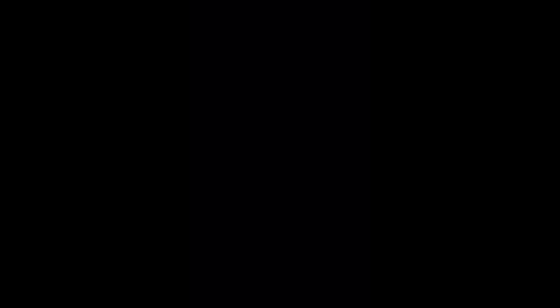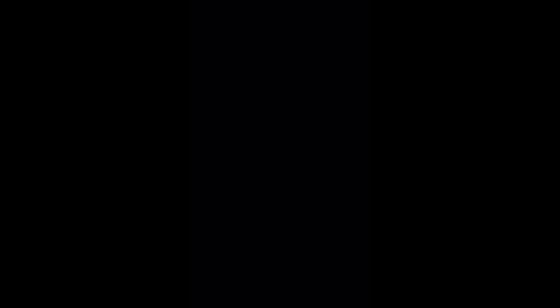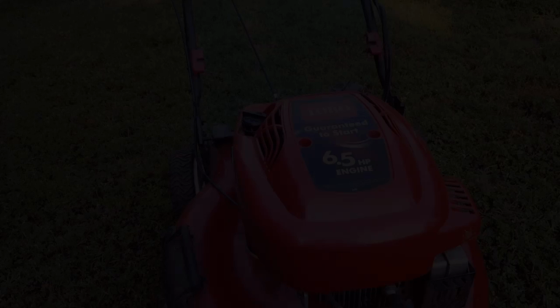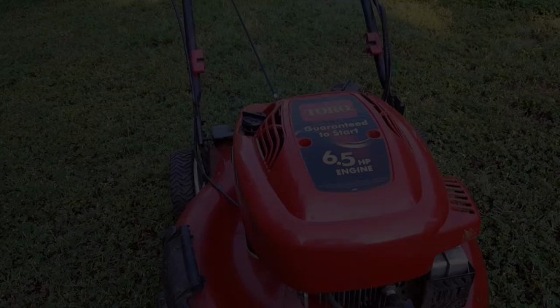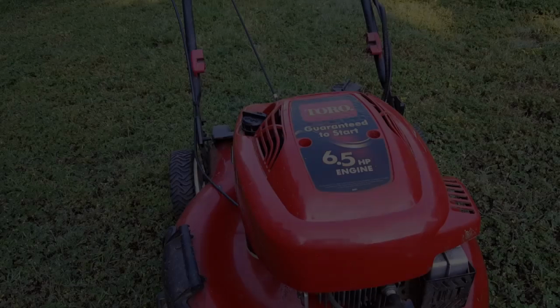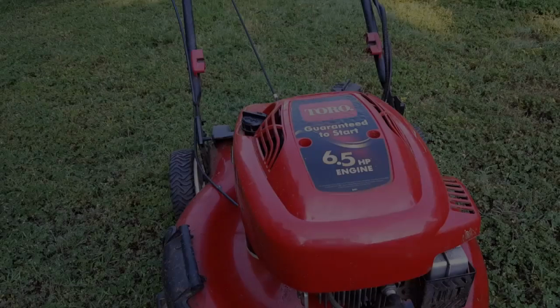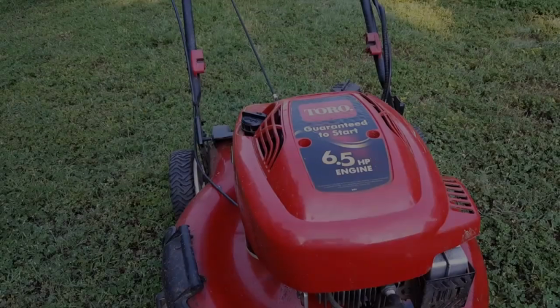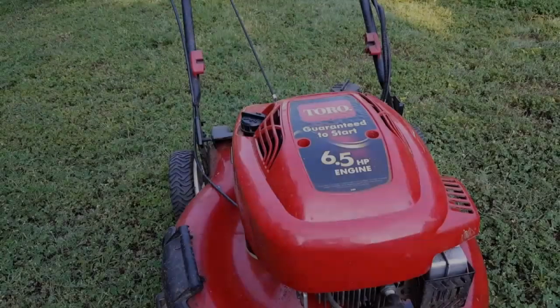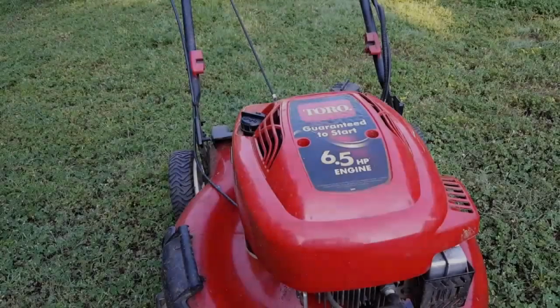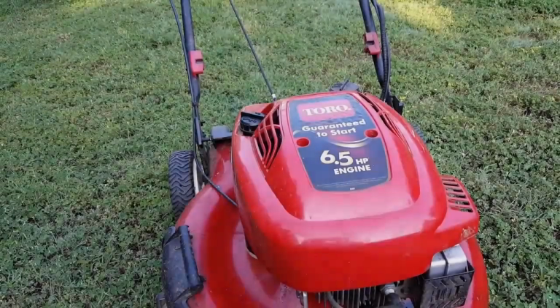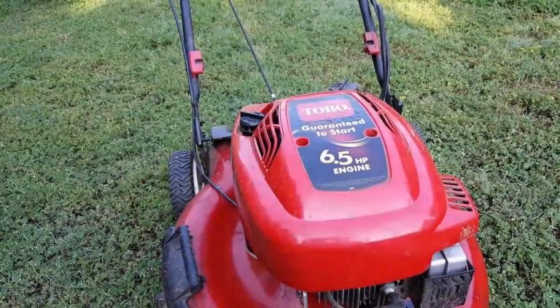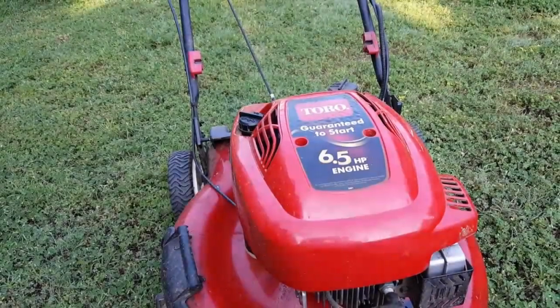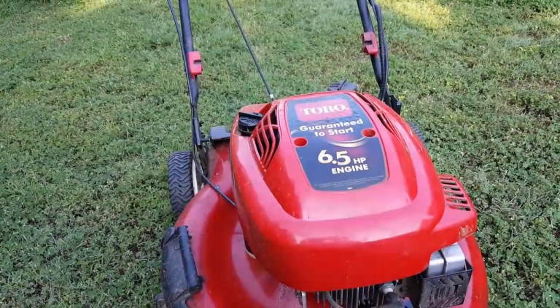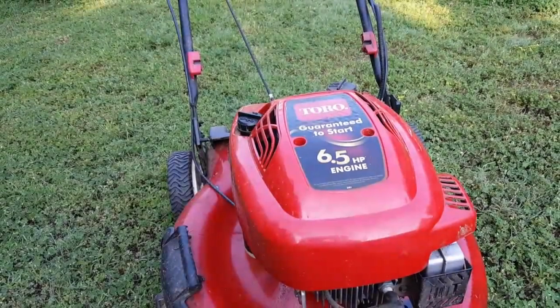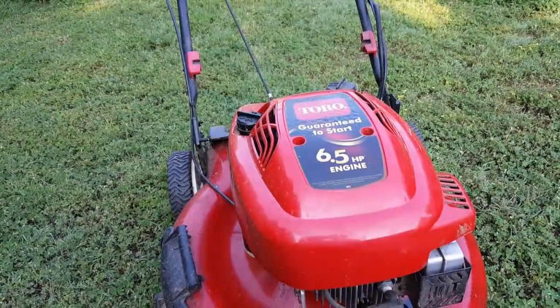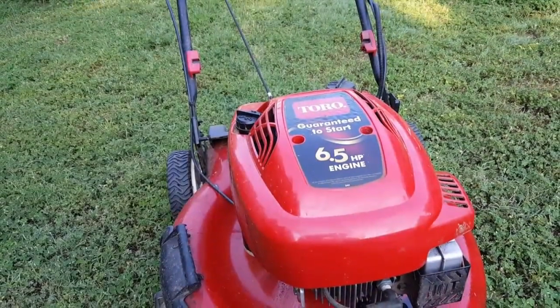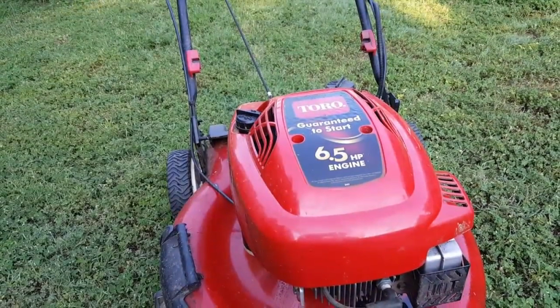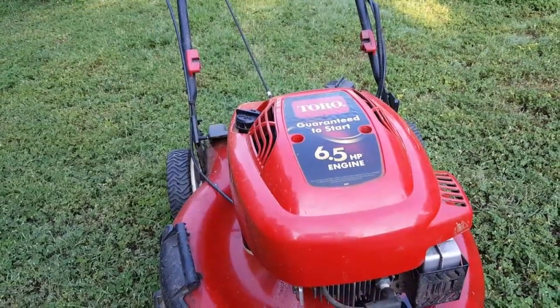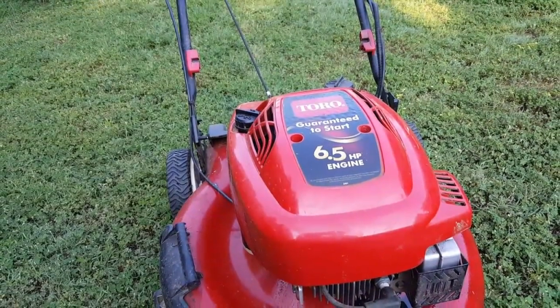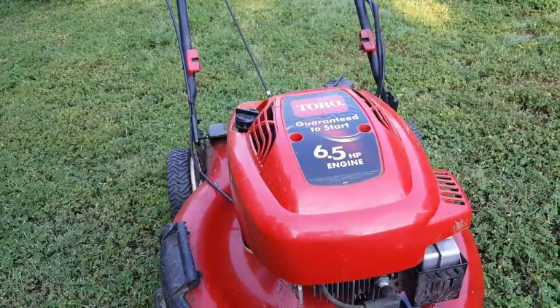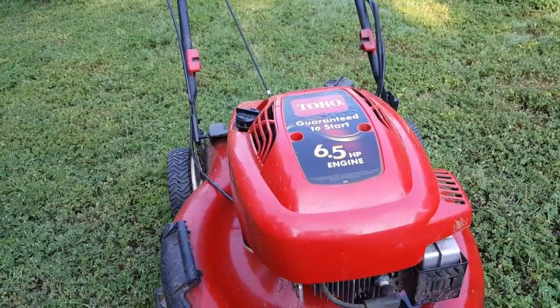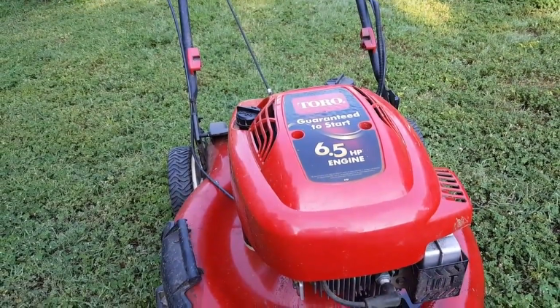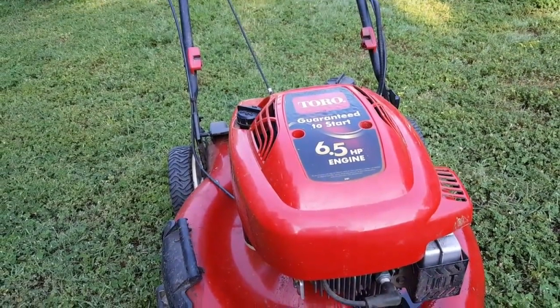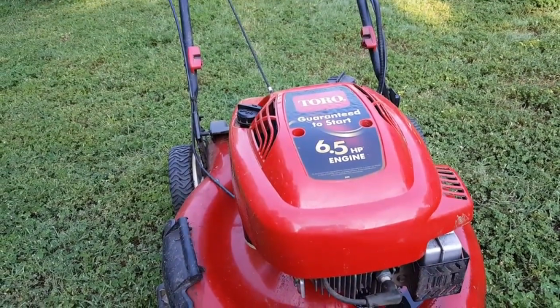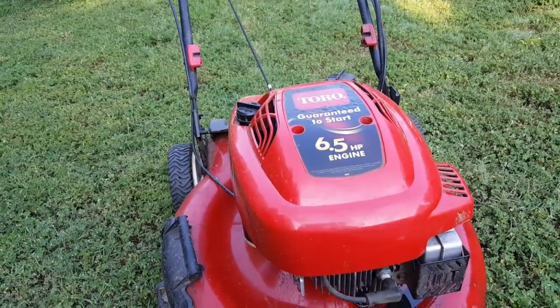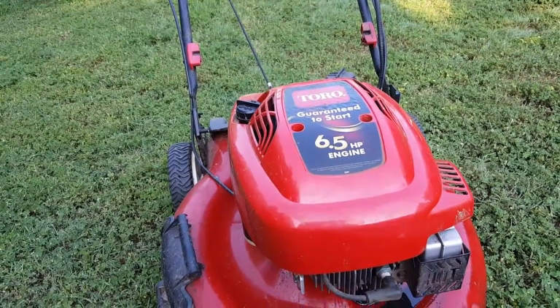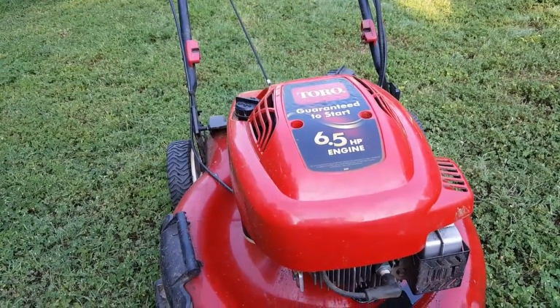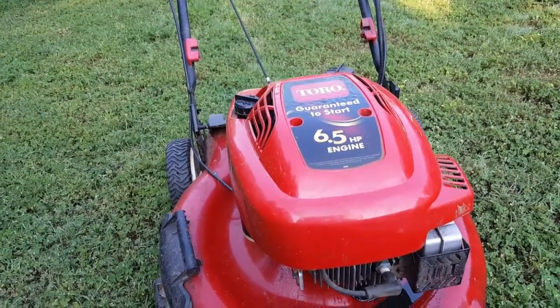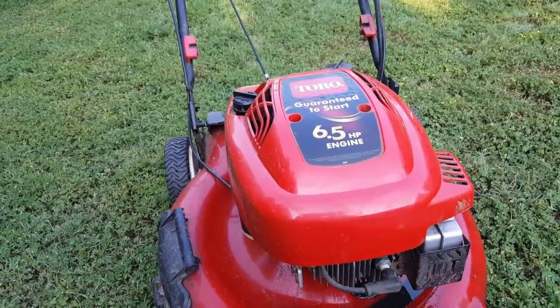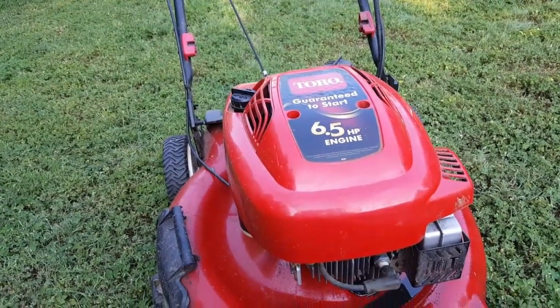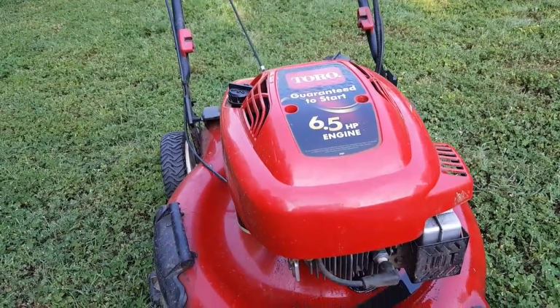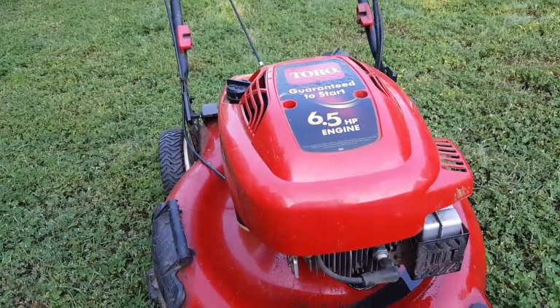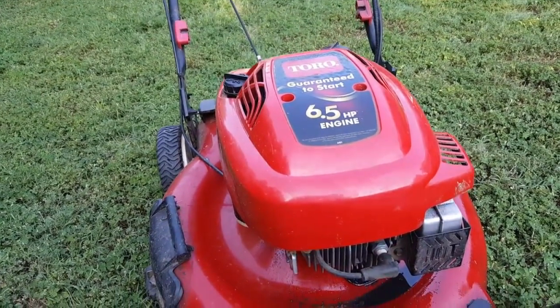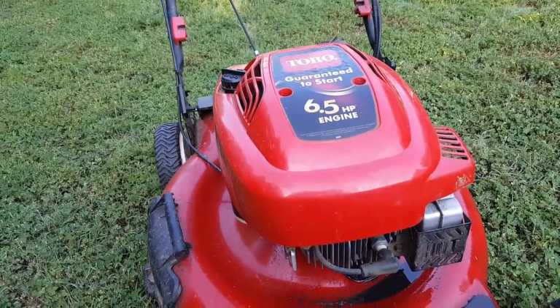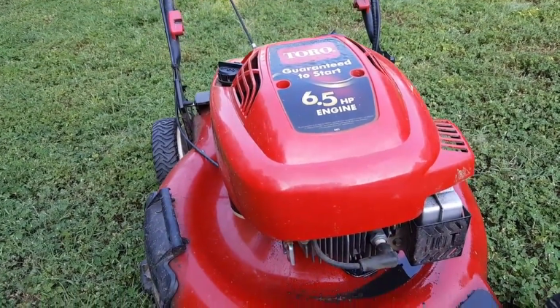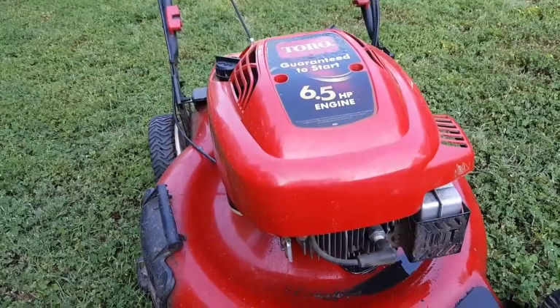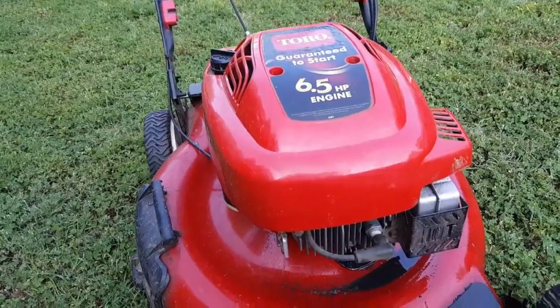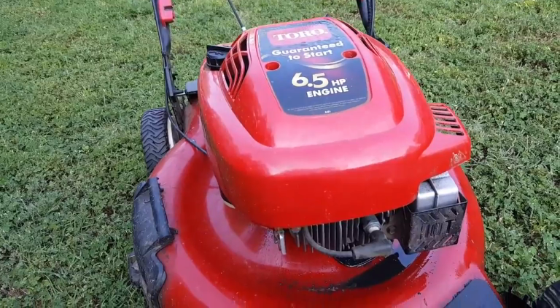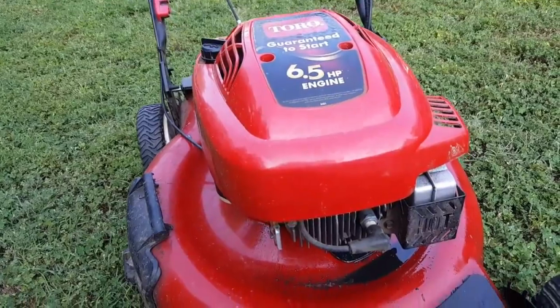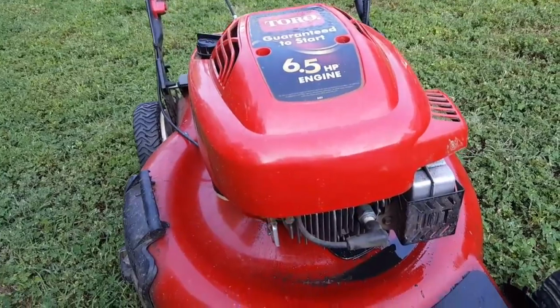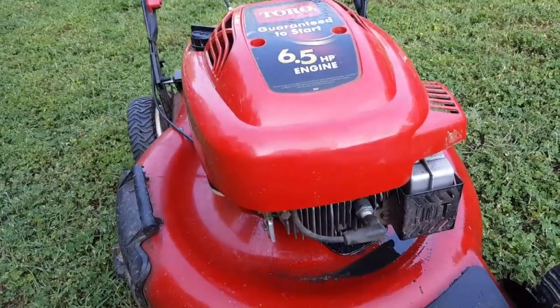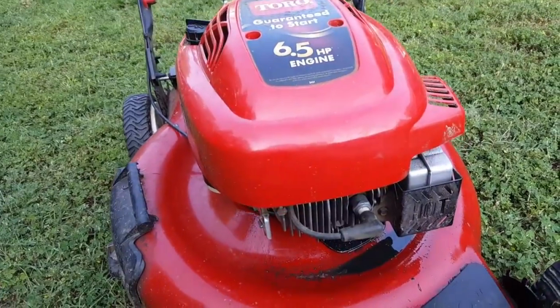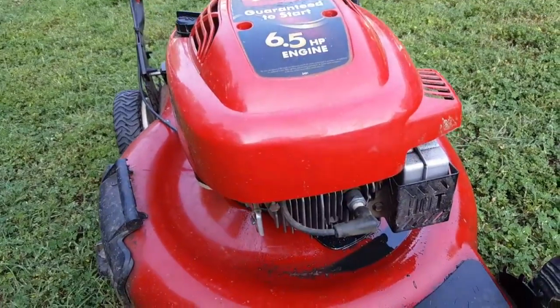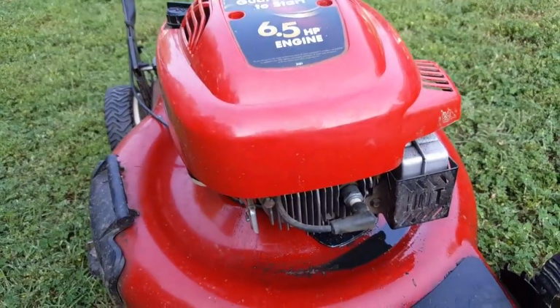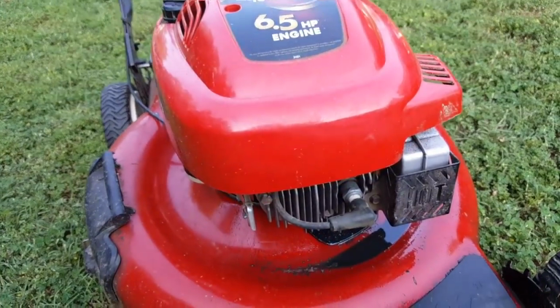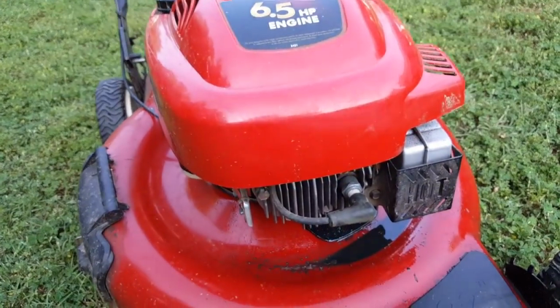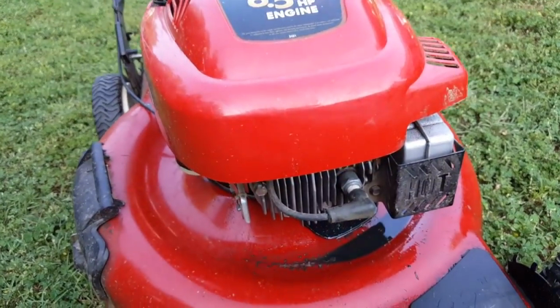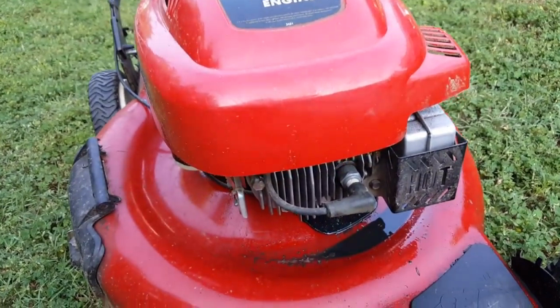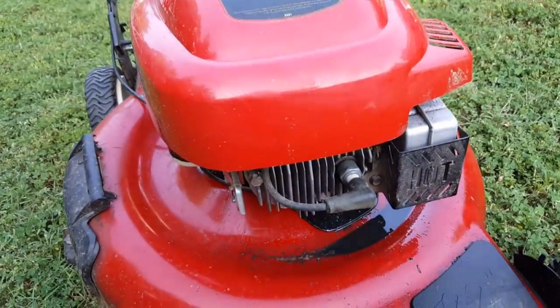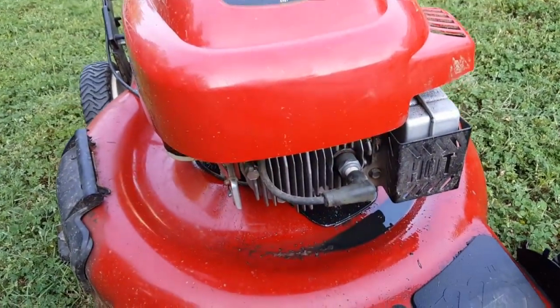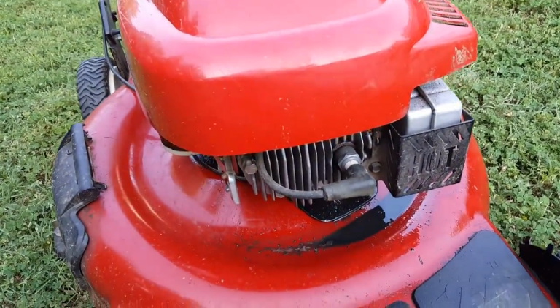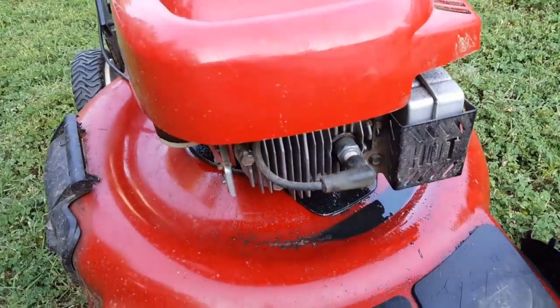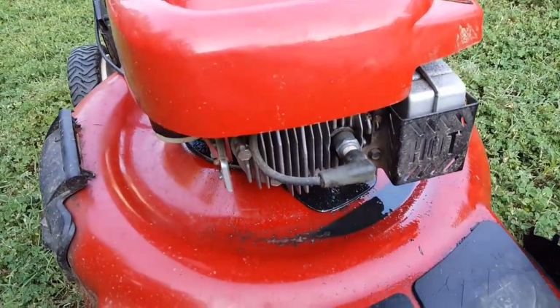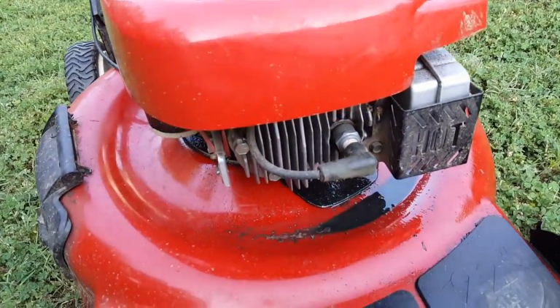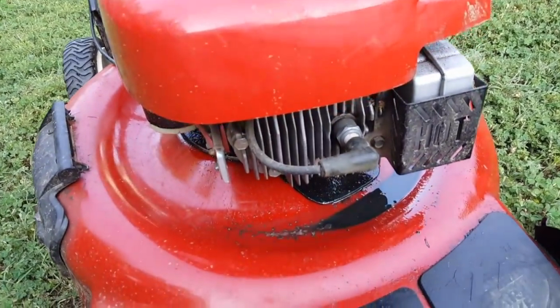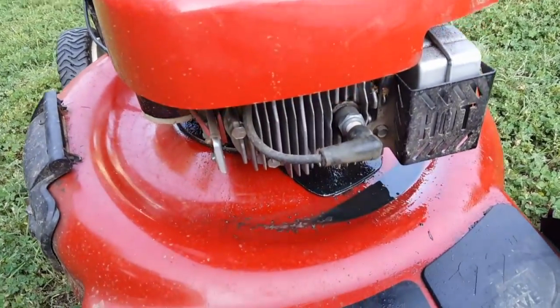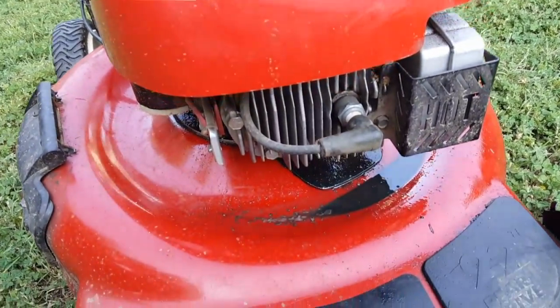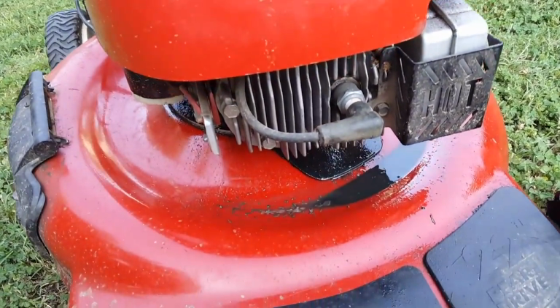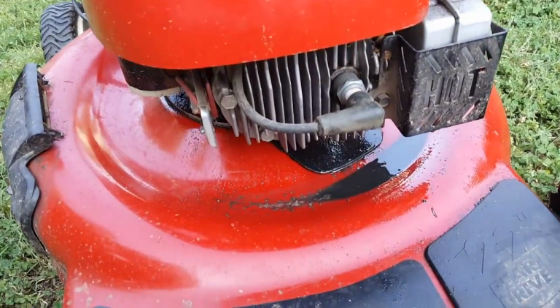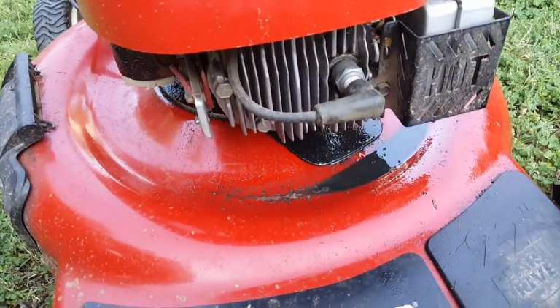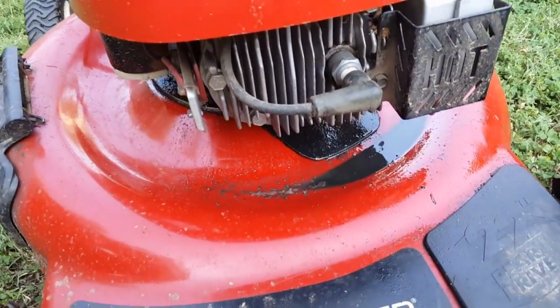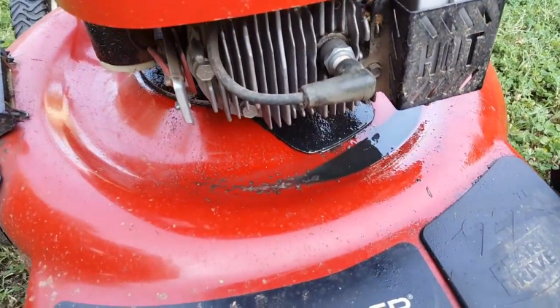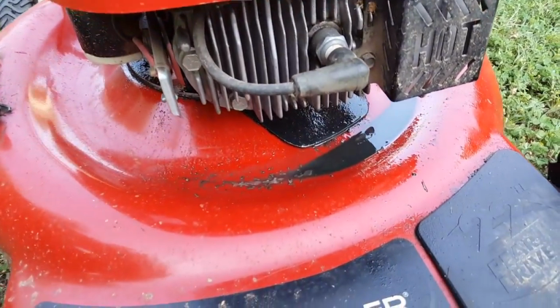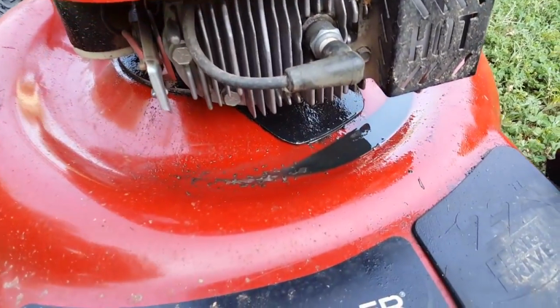What's going on guys, and thanks for stopping by my channel. The project for today is this Toro lawnmower.